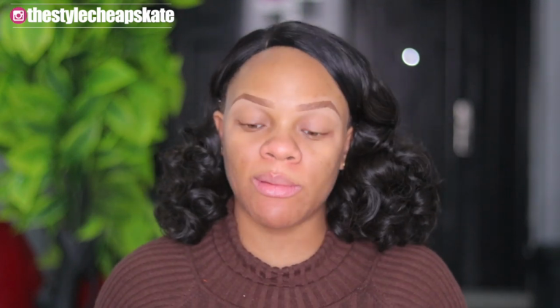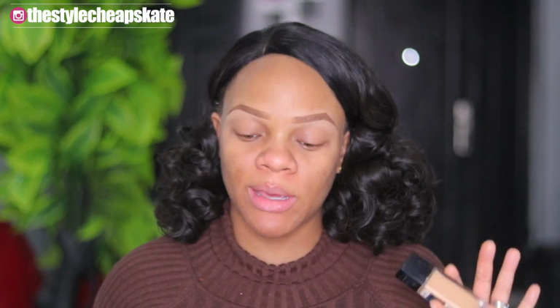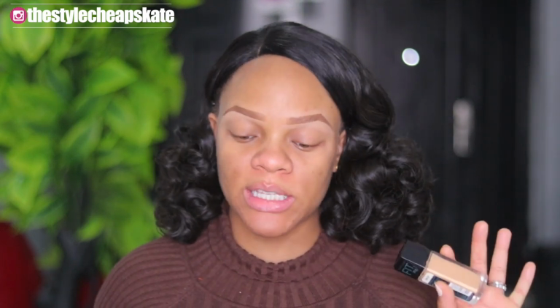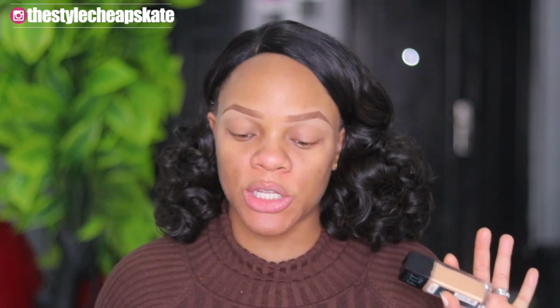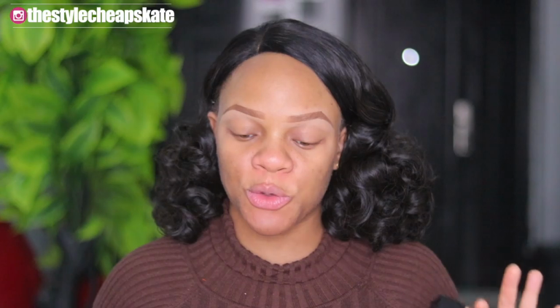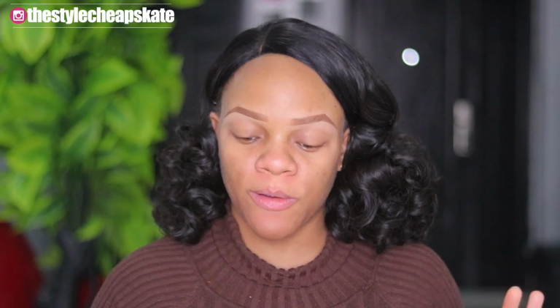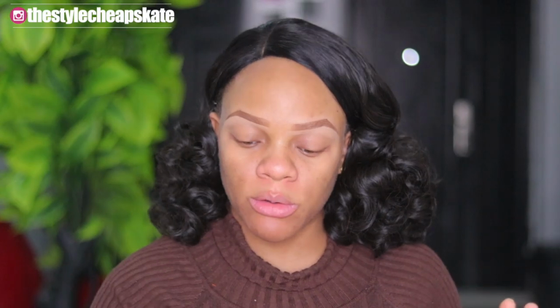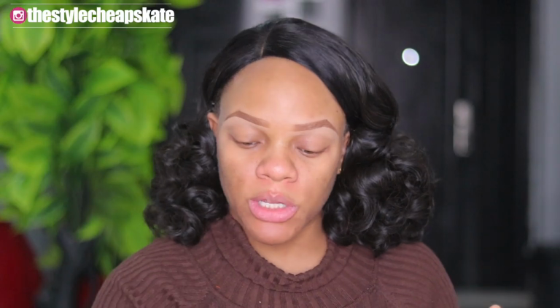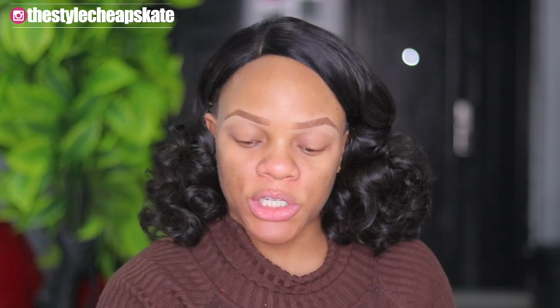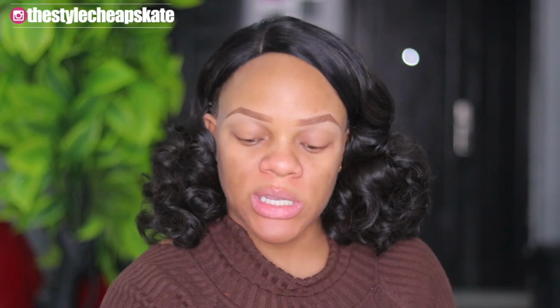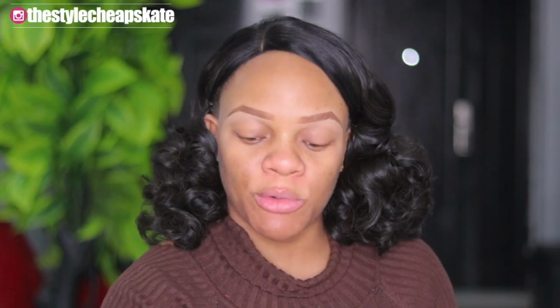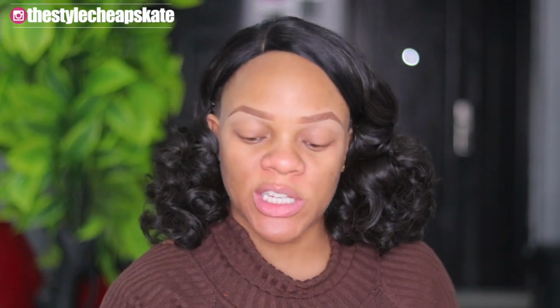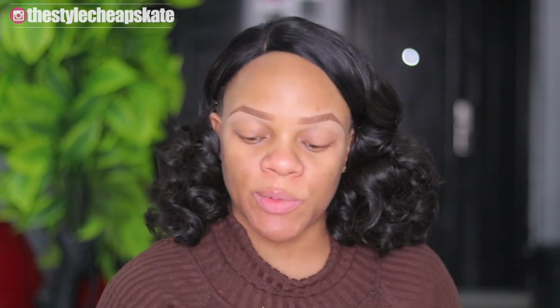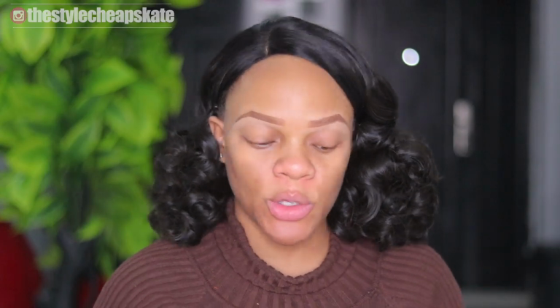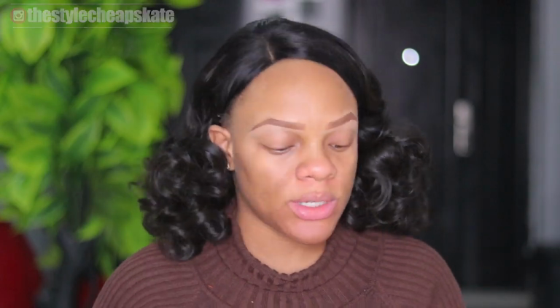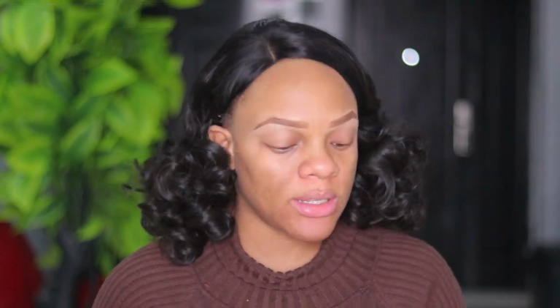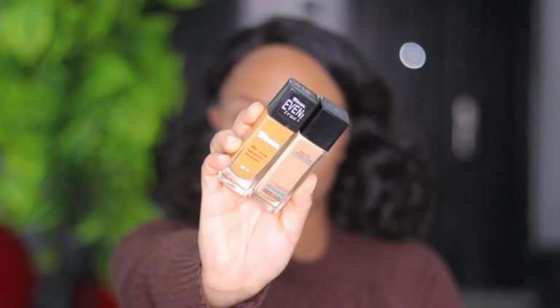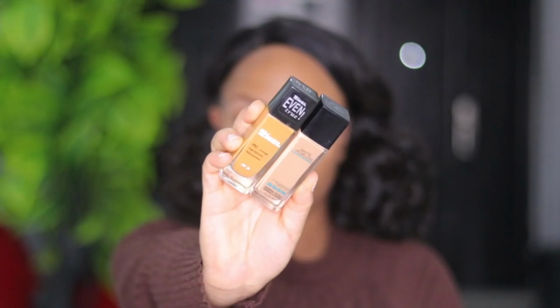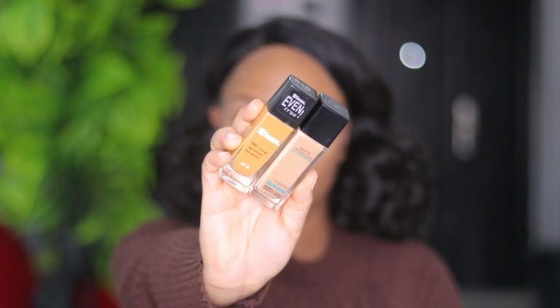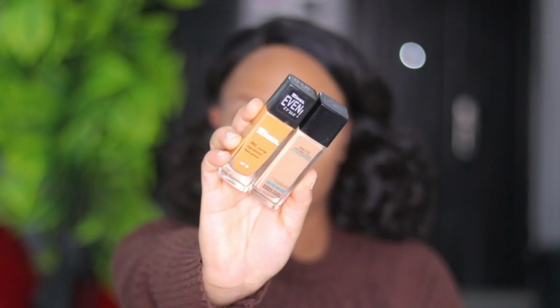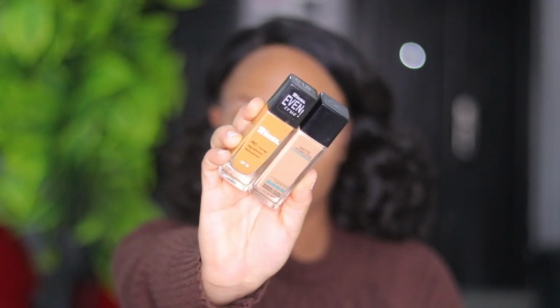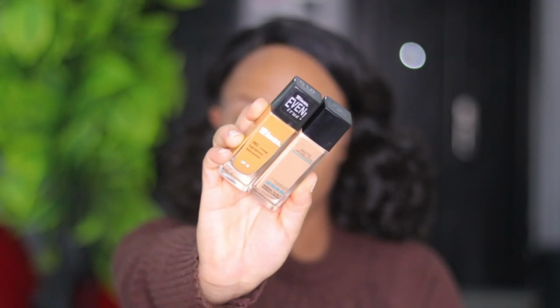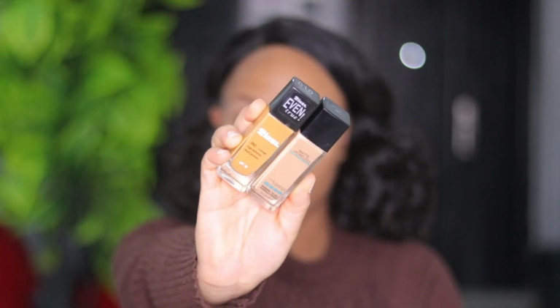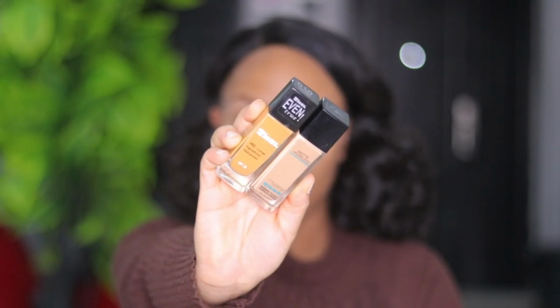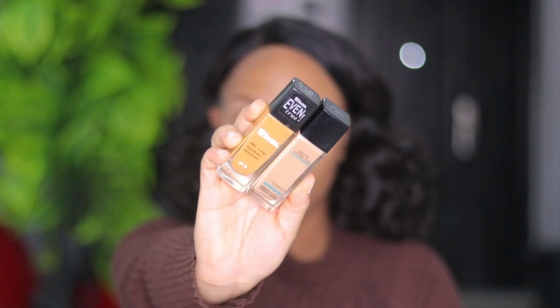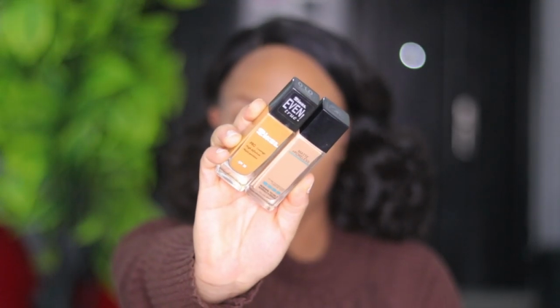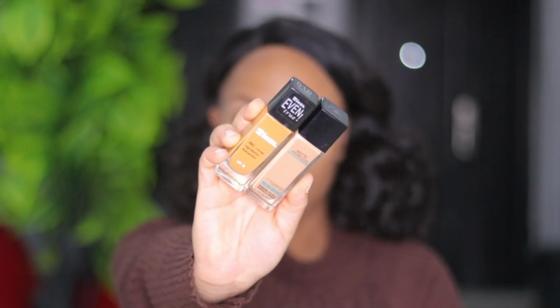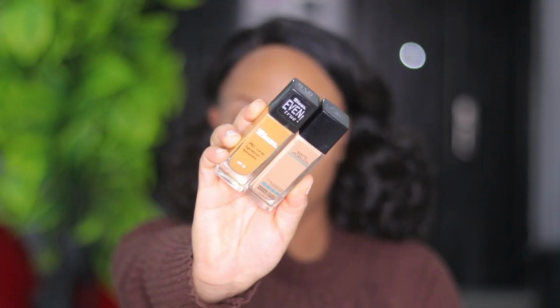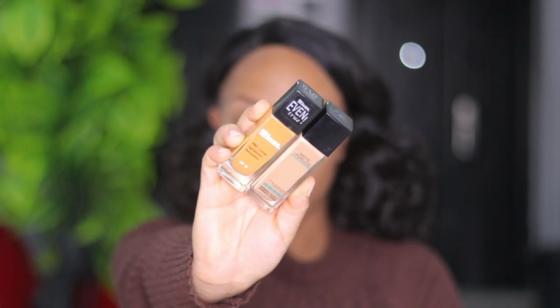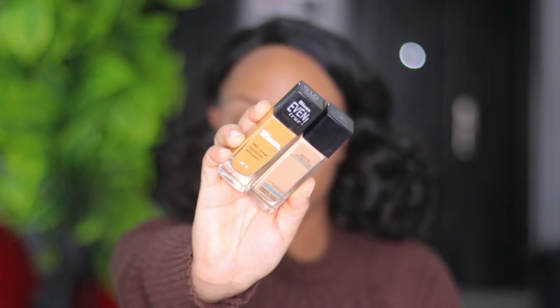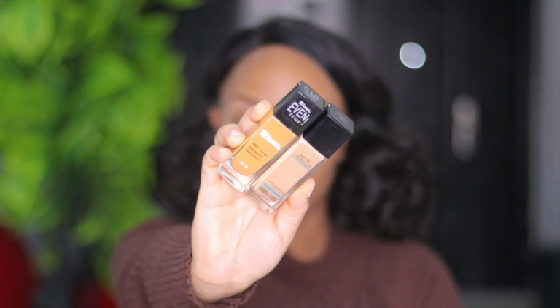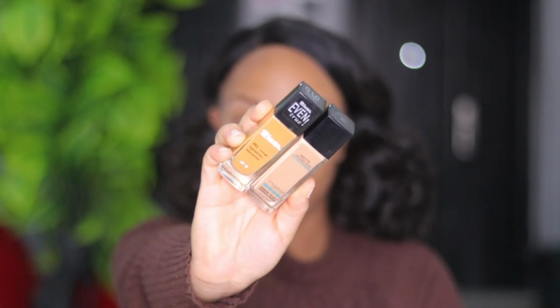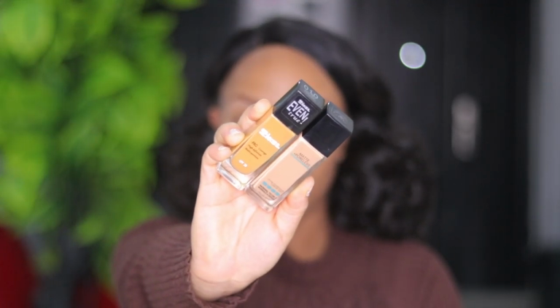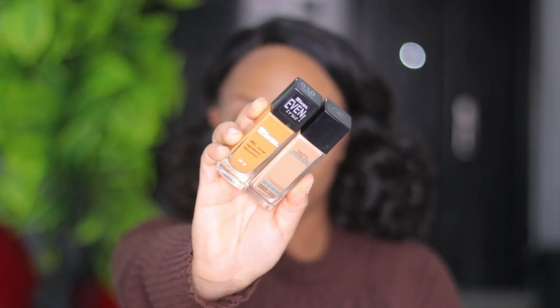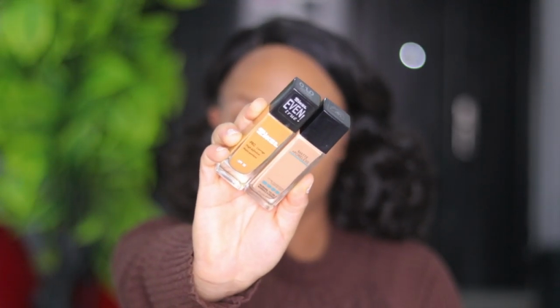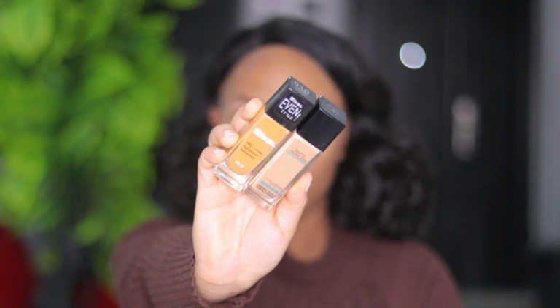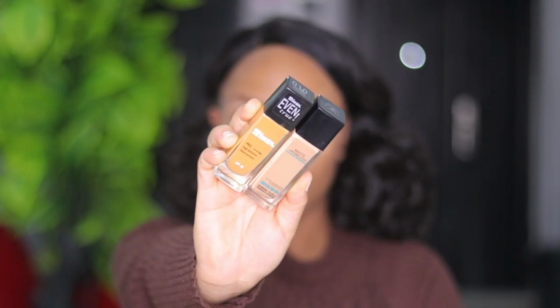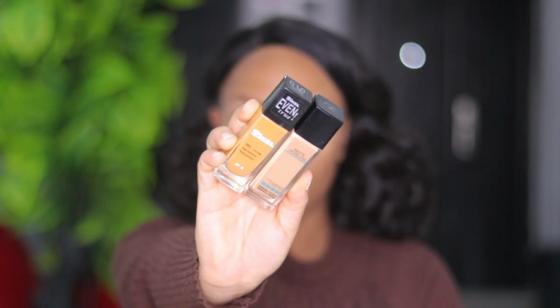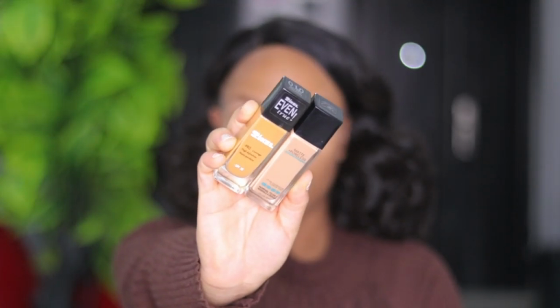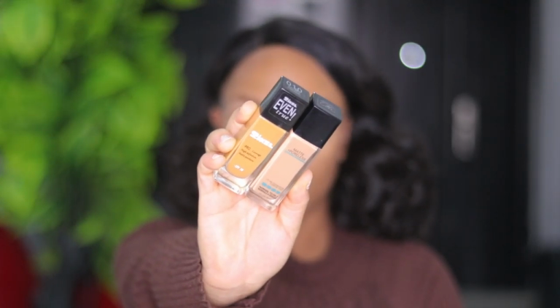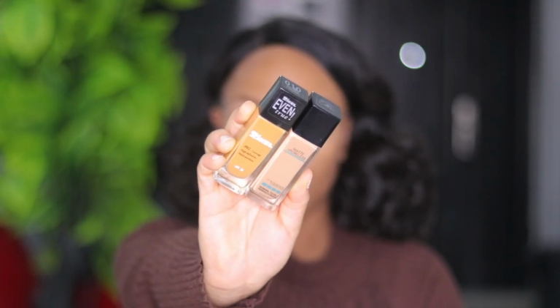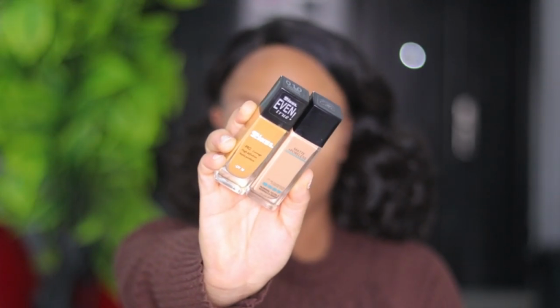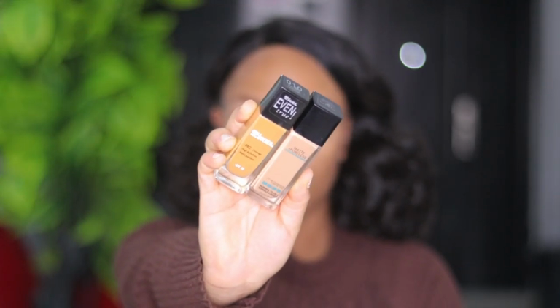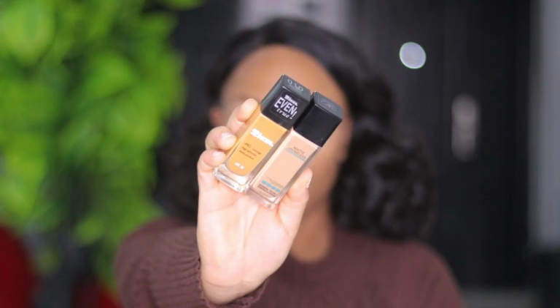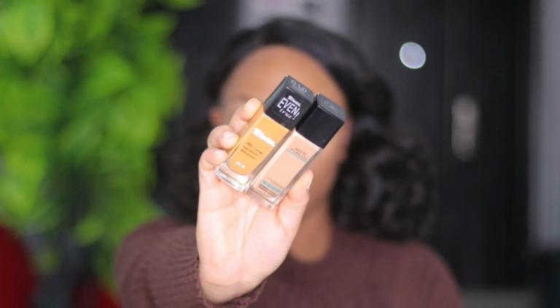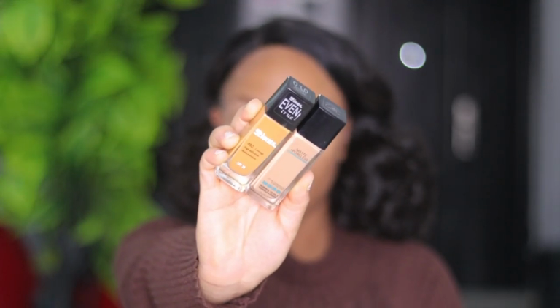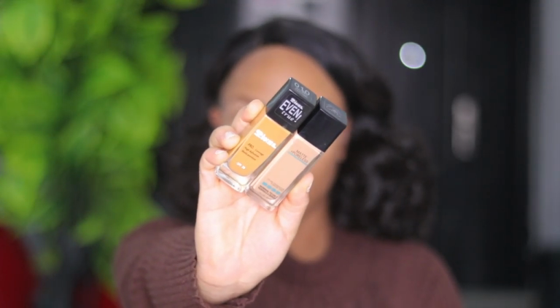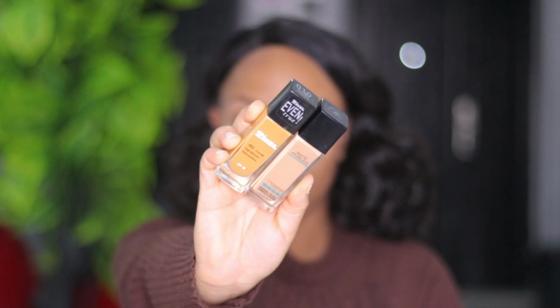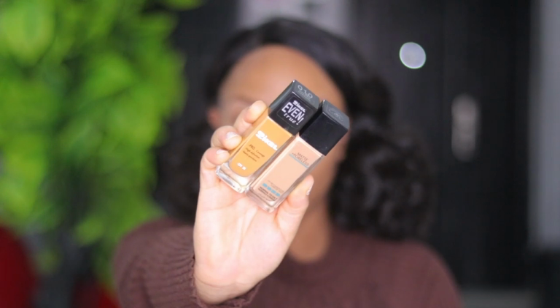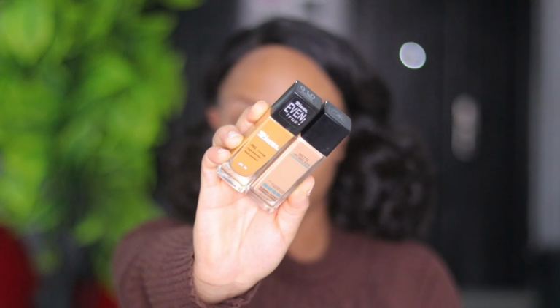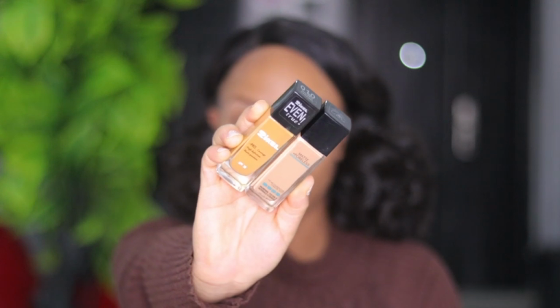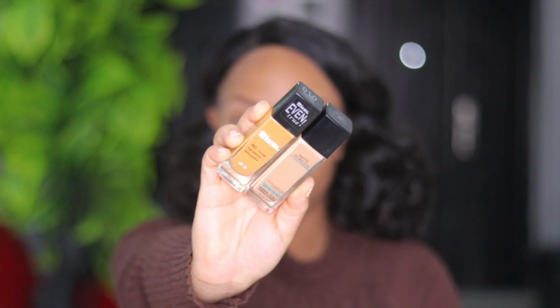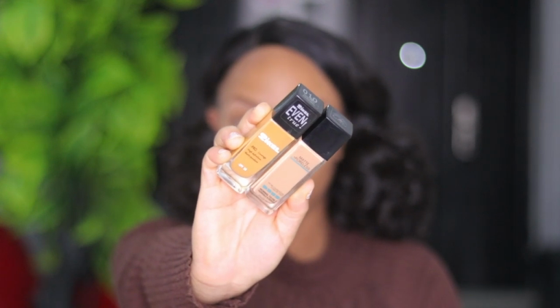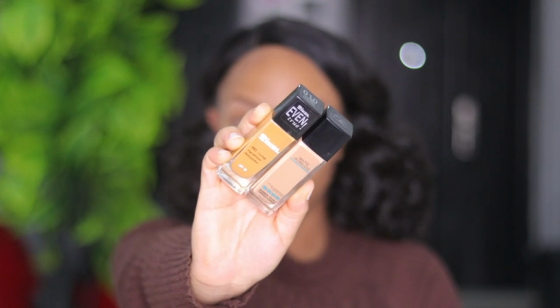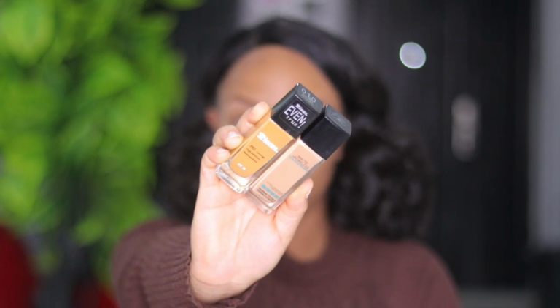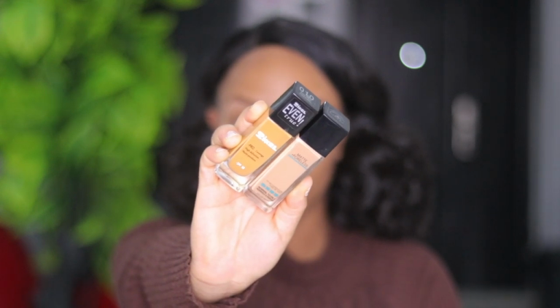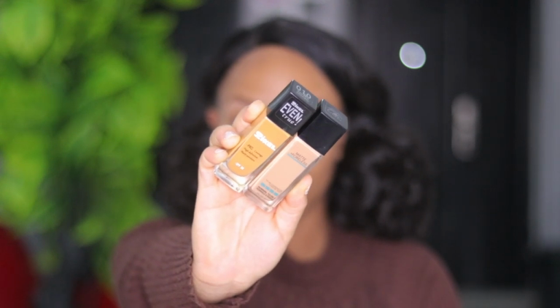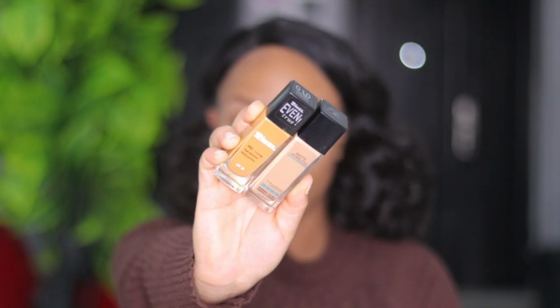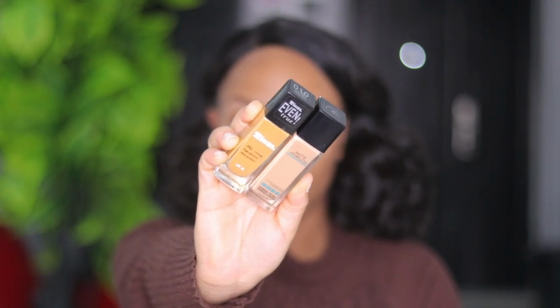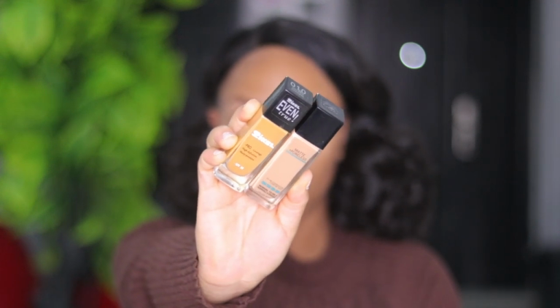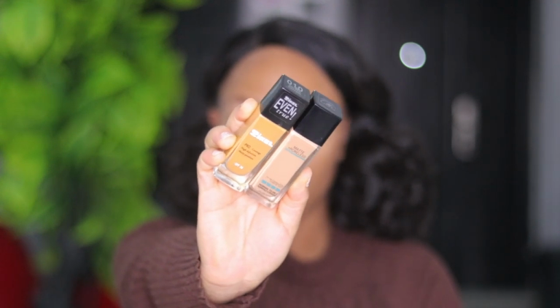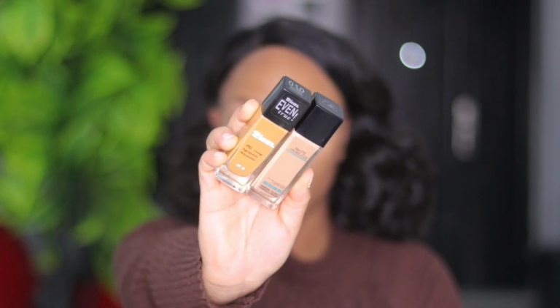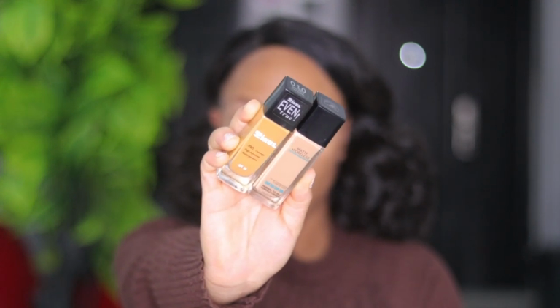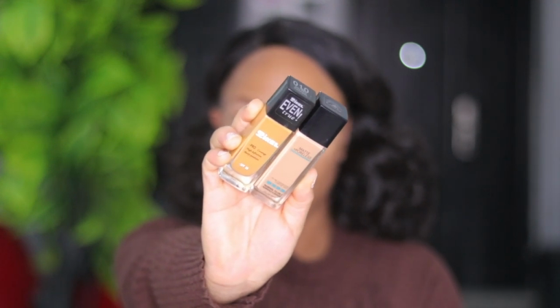For foundation, I'm going to be mixing two foundations. I'm going to be using the Maybelline Matte and Flawless foundation and the CKel Even True foundation.